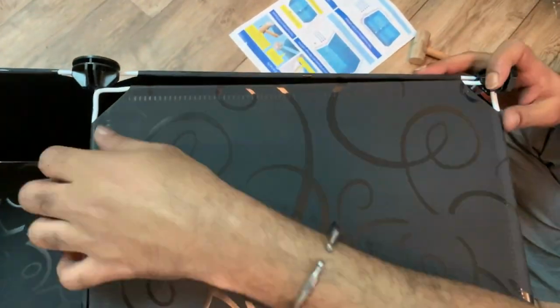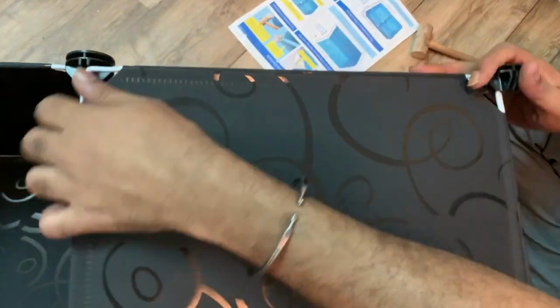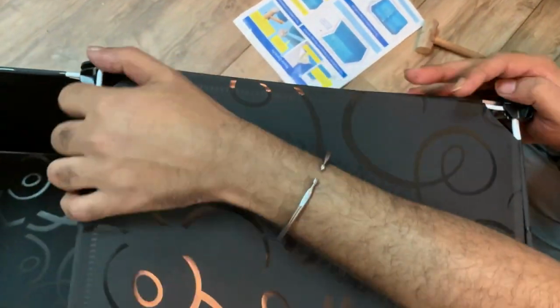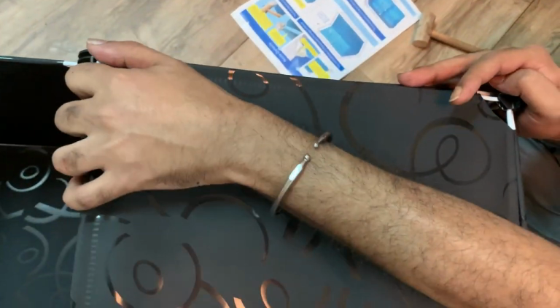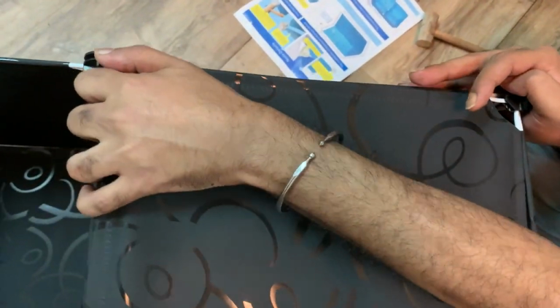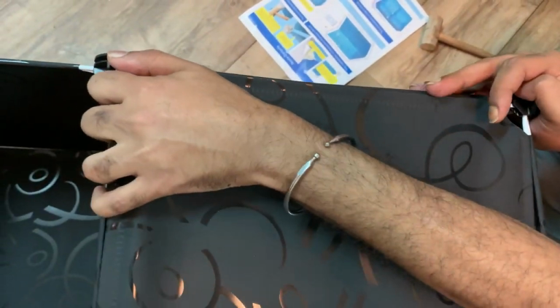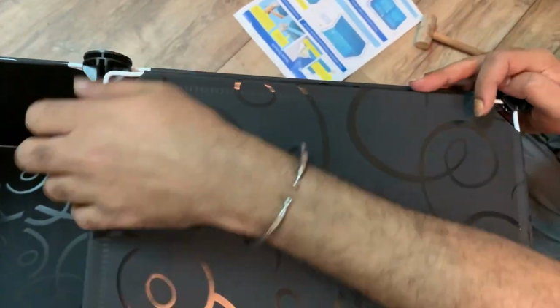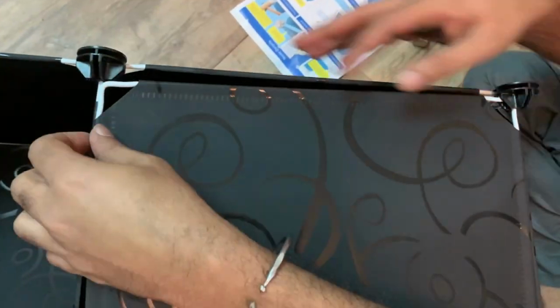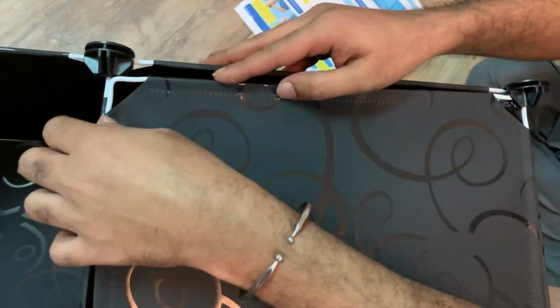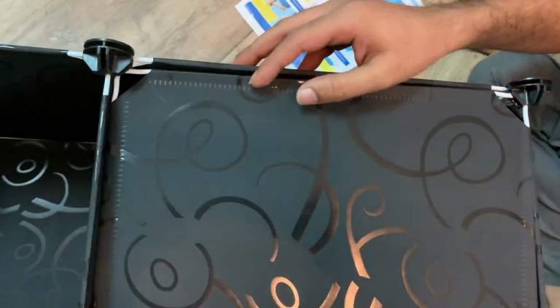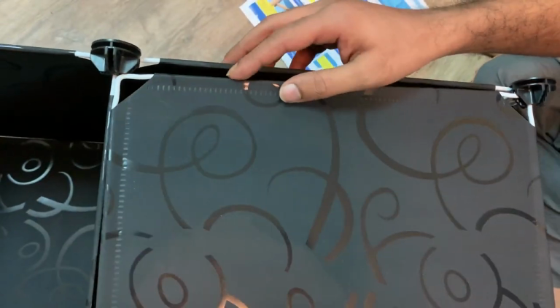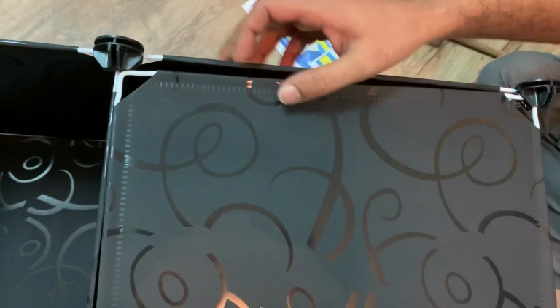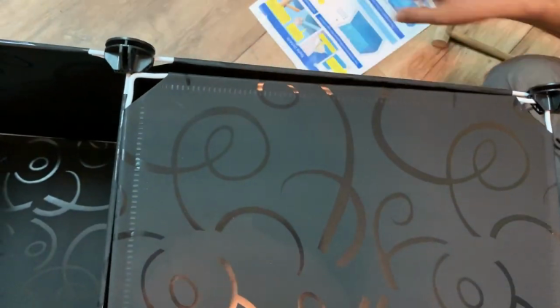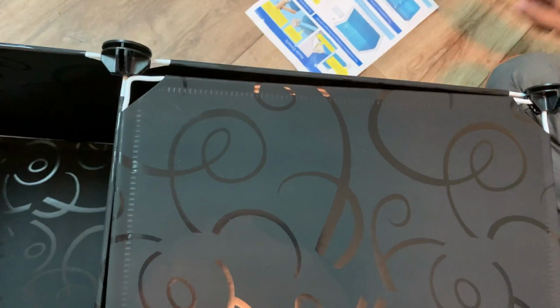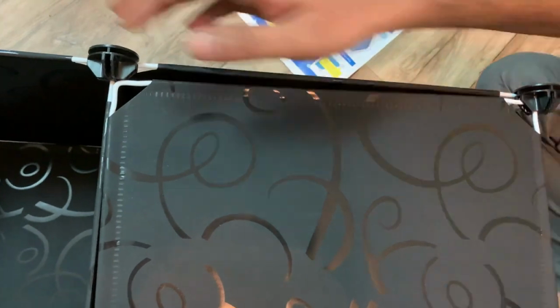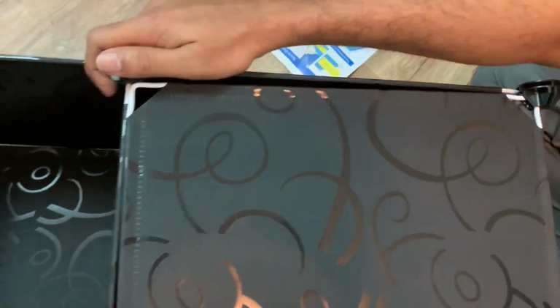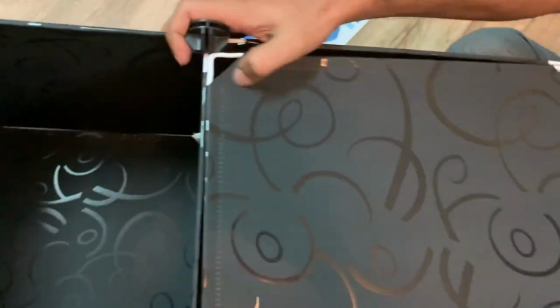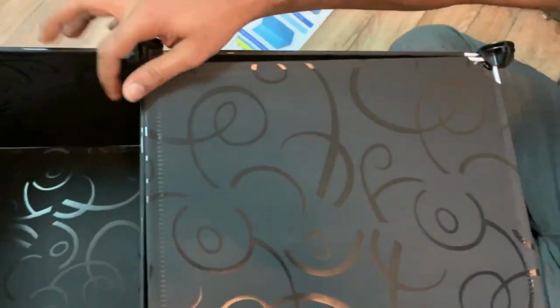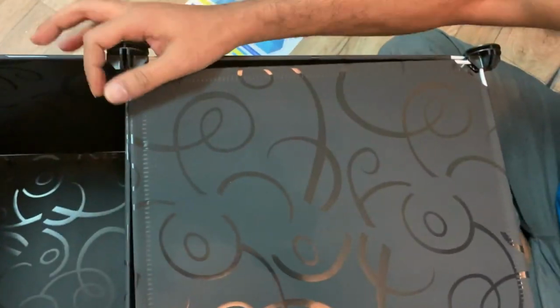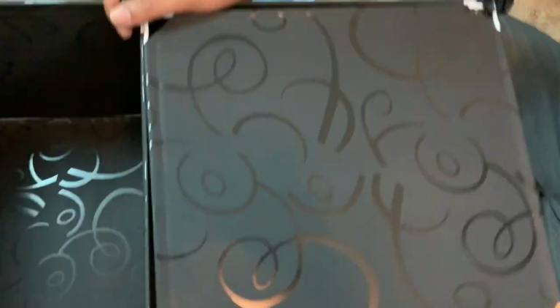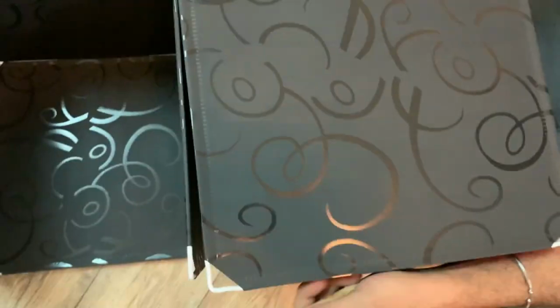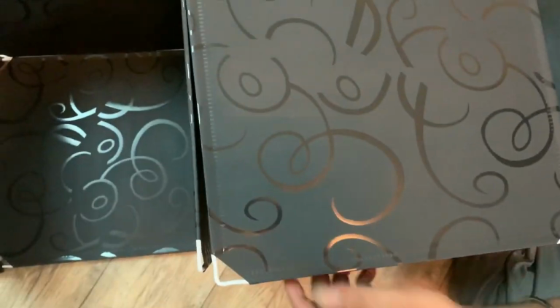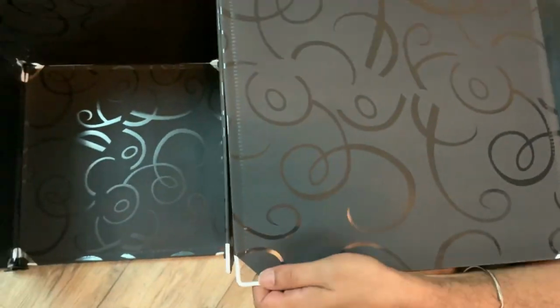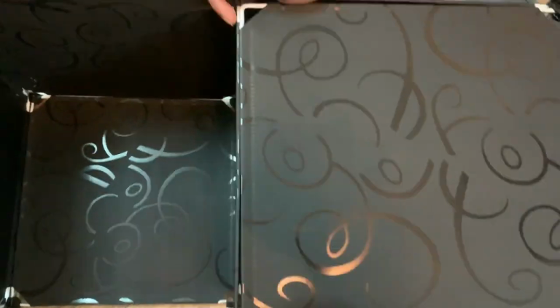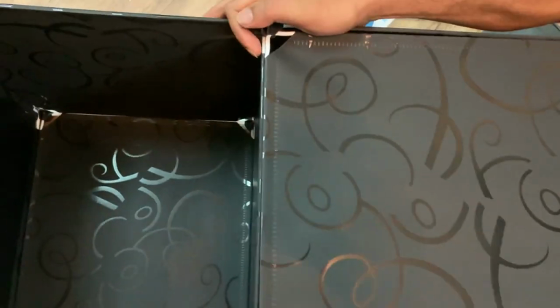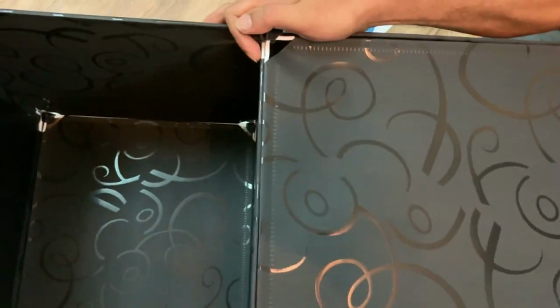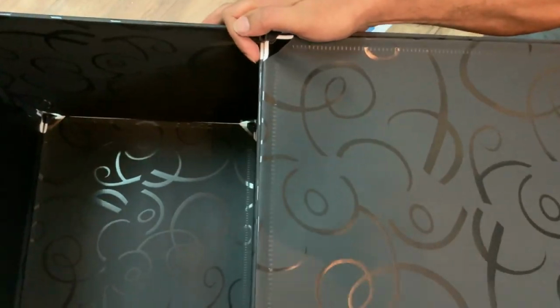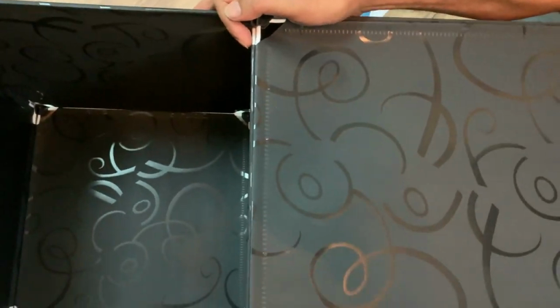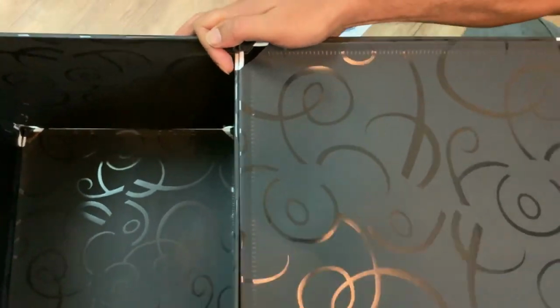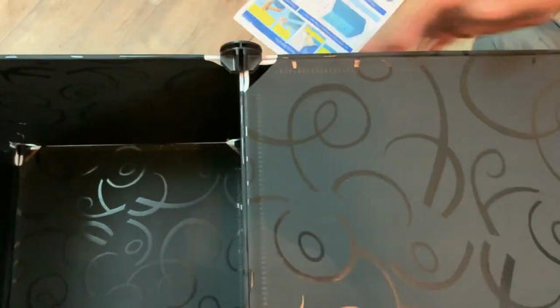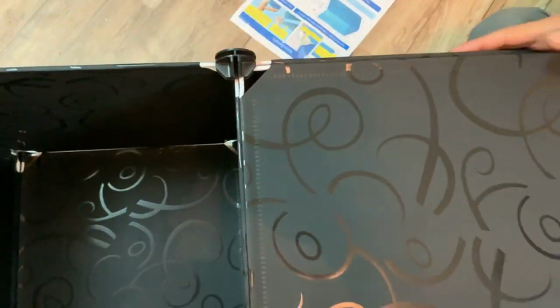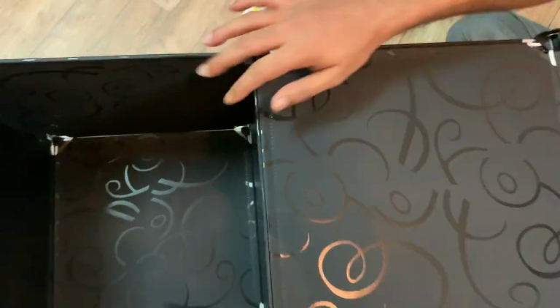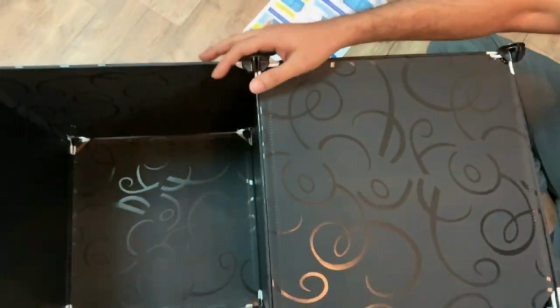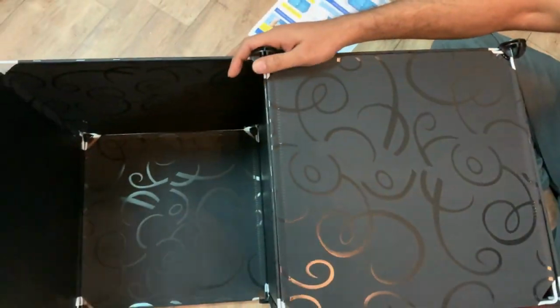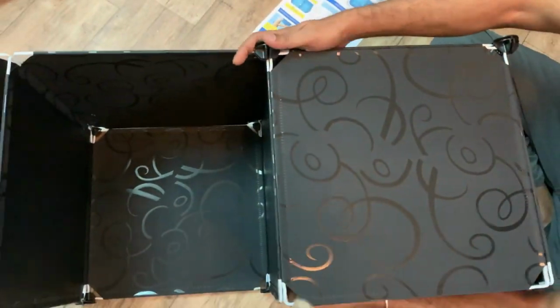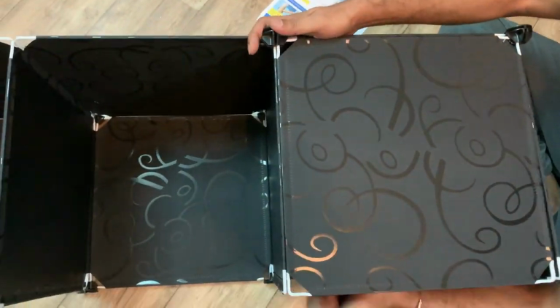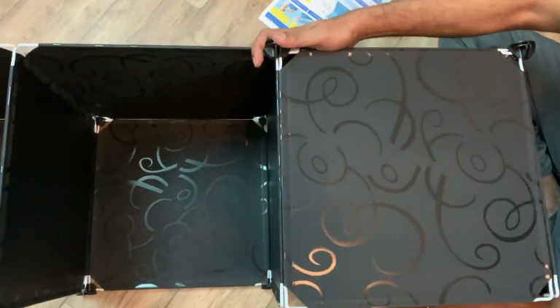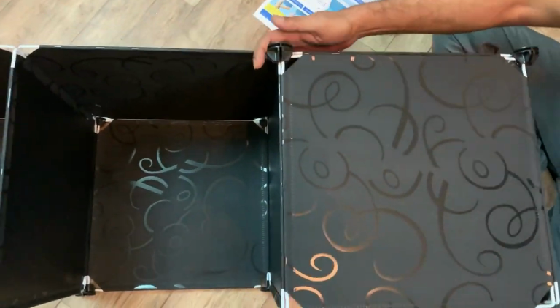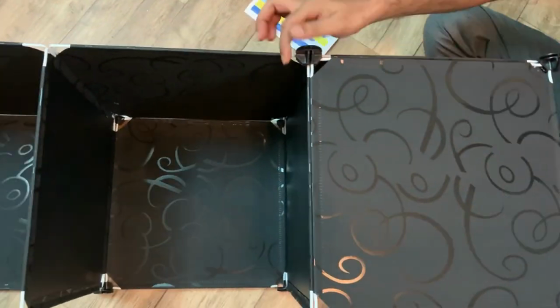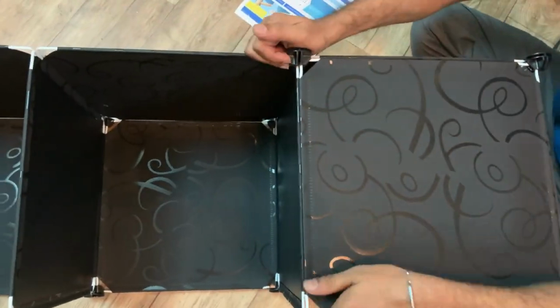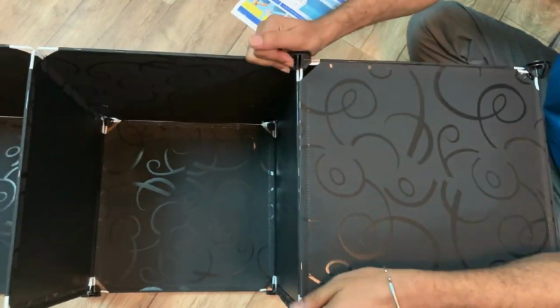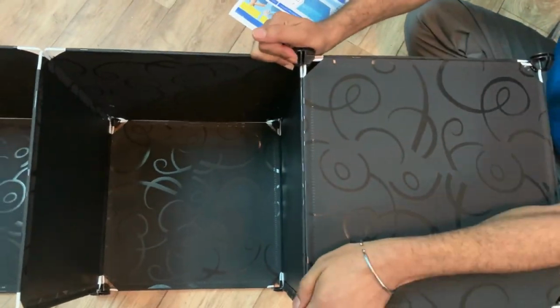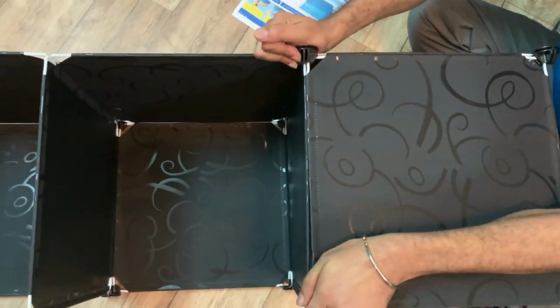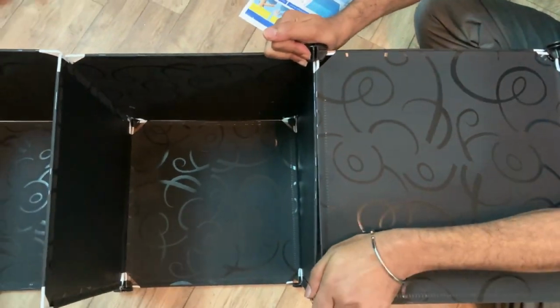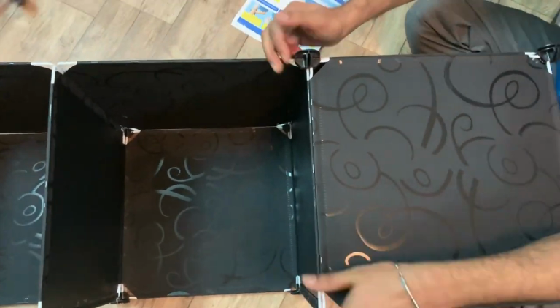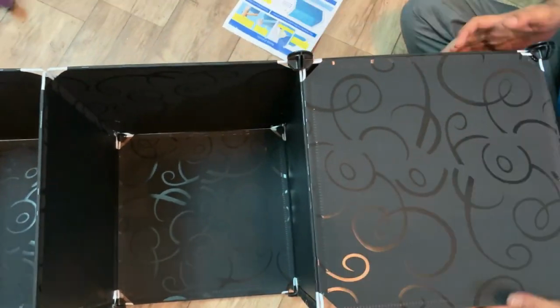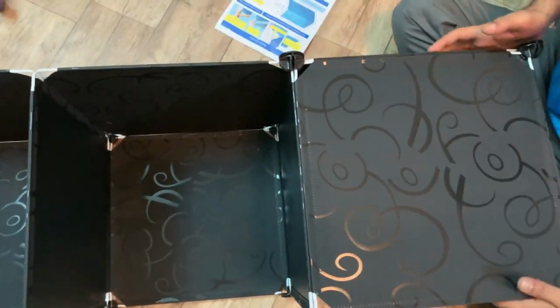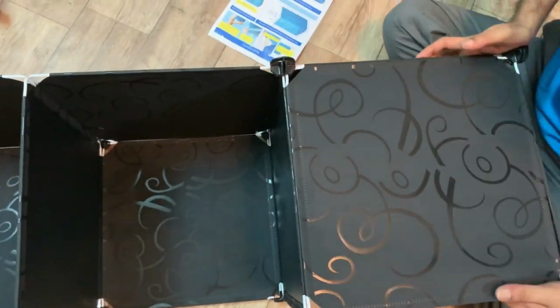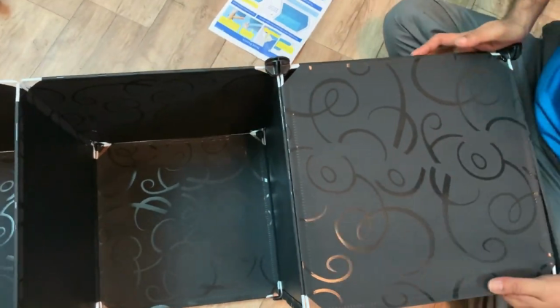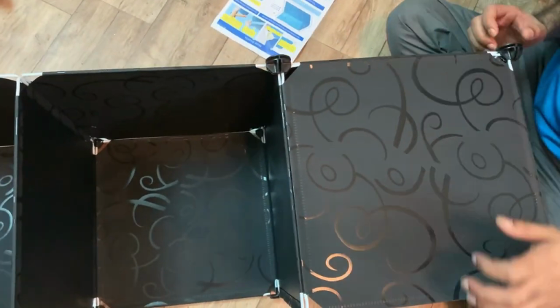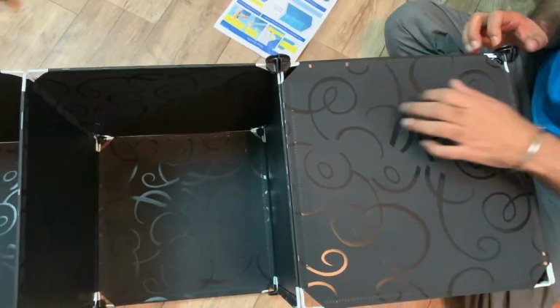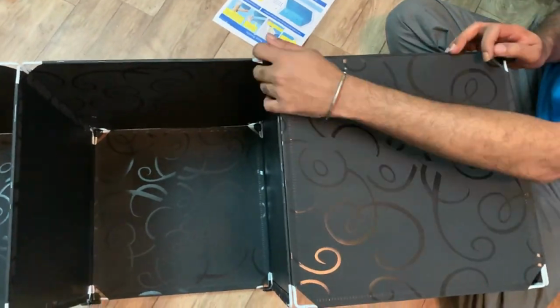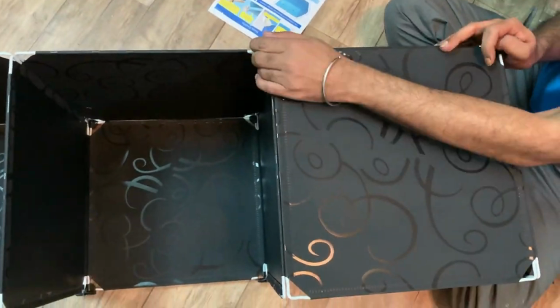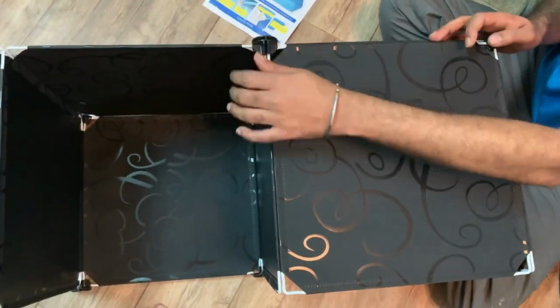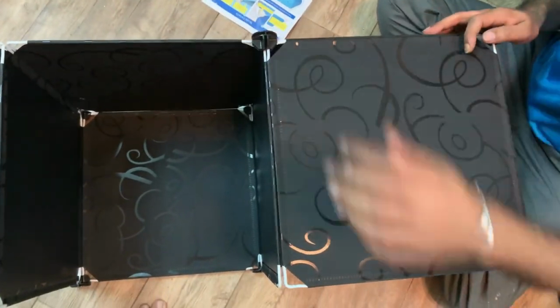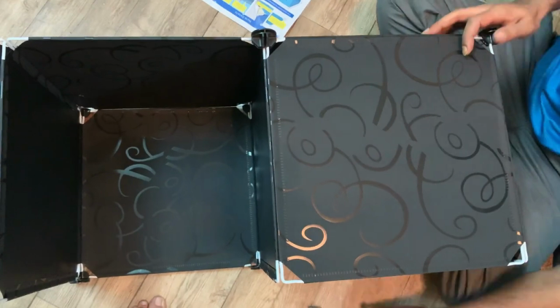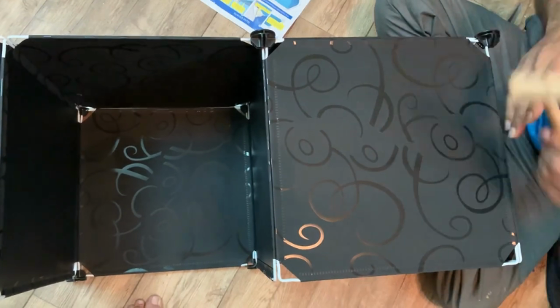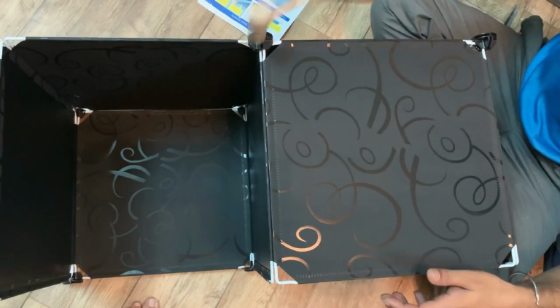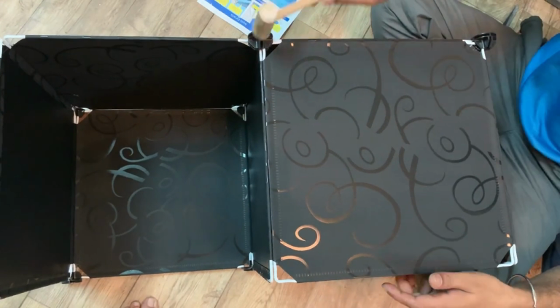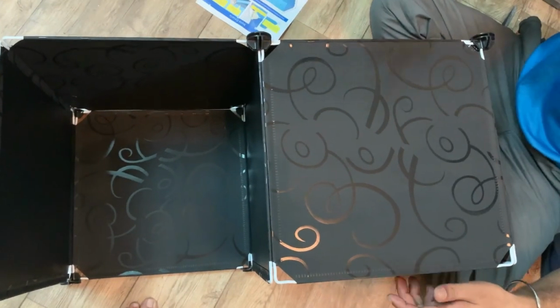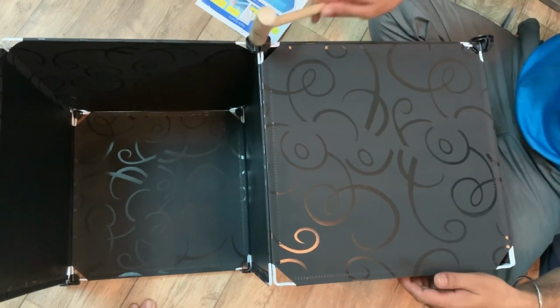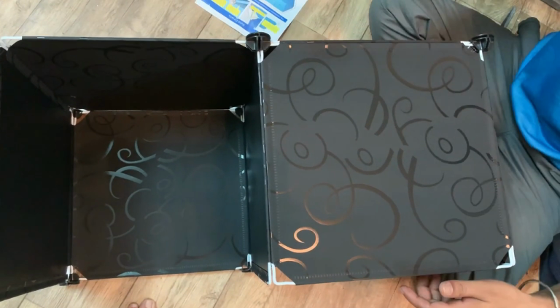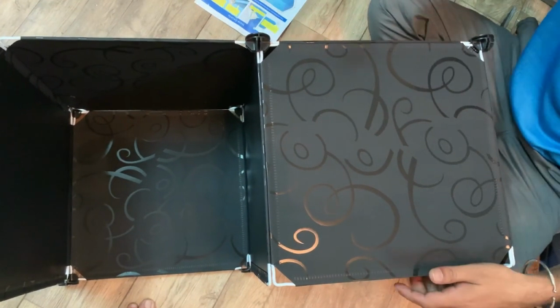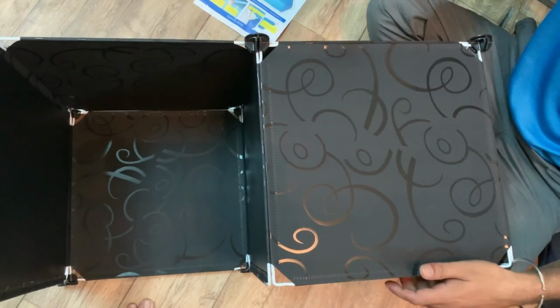Both sides of the panels are different — one has a pattern while the other is simple. So choose whichever side you want to be visible.